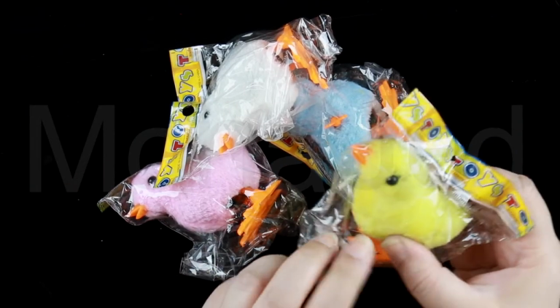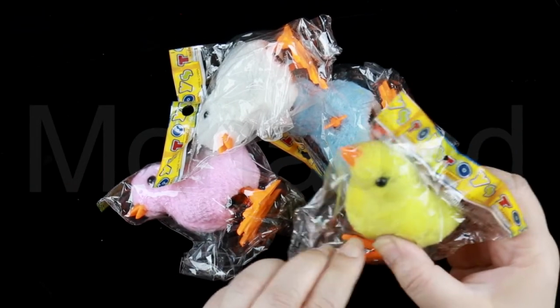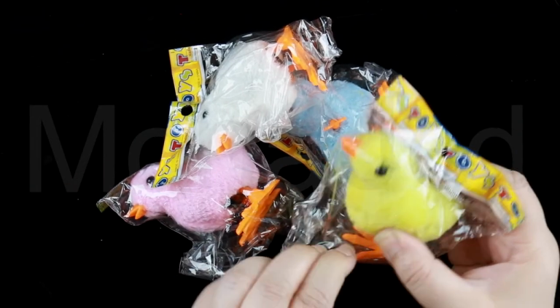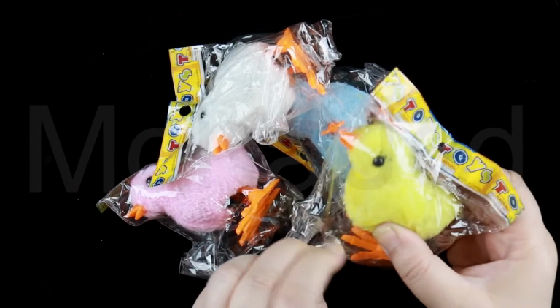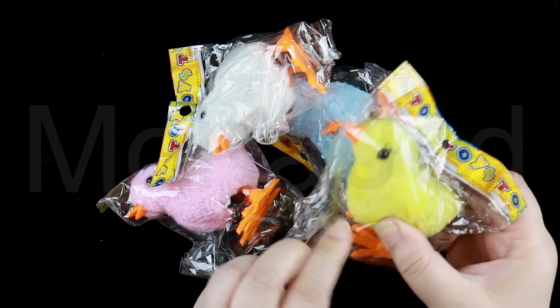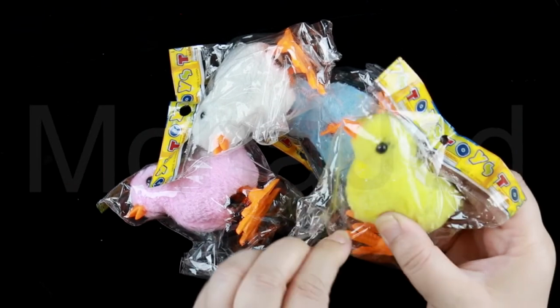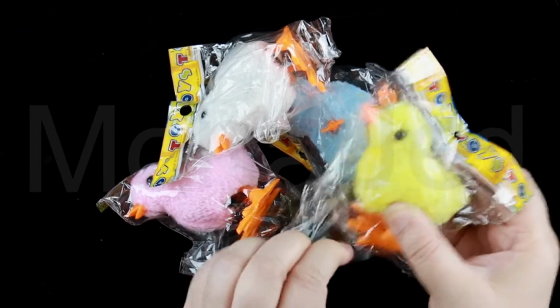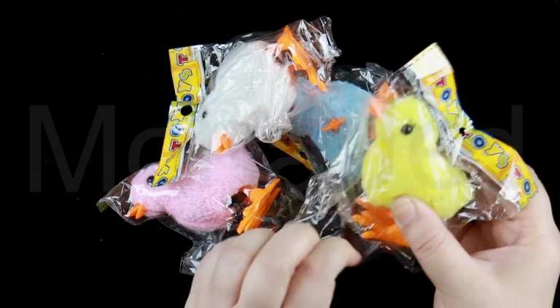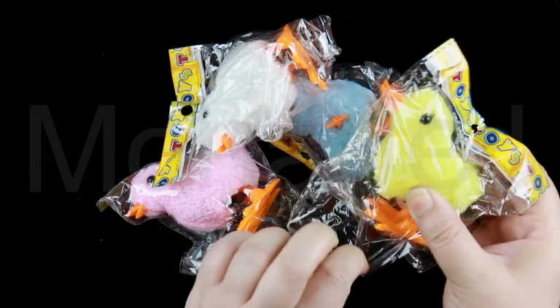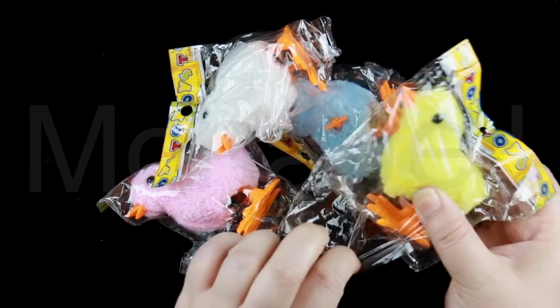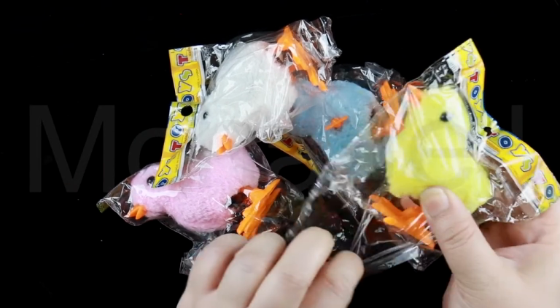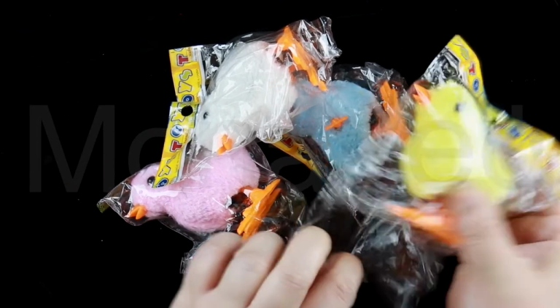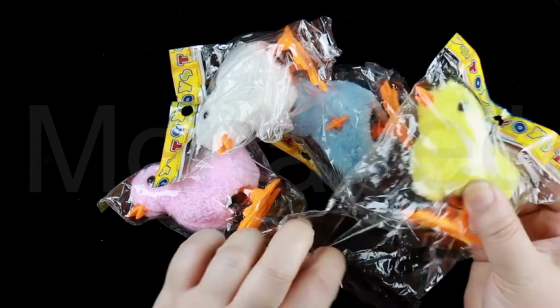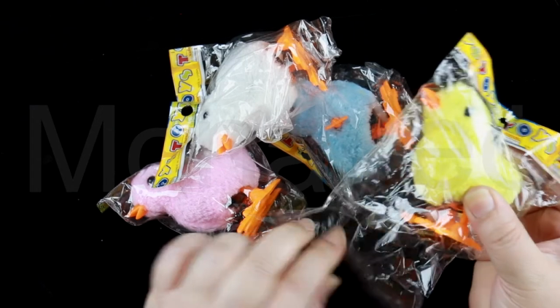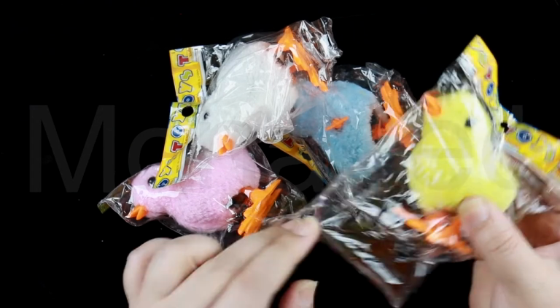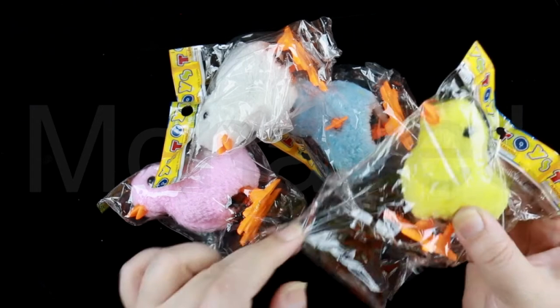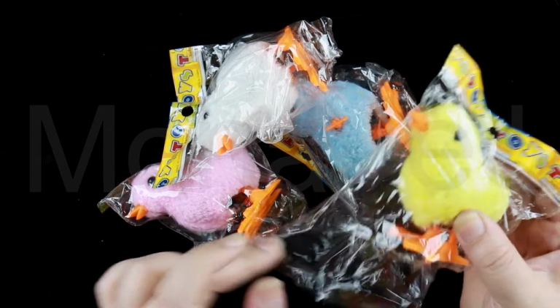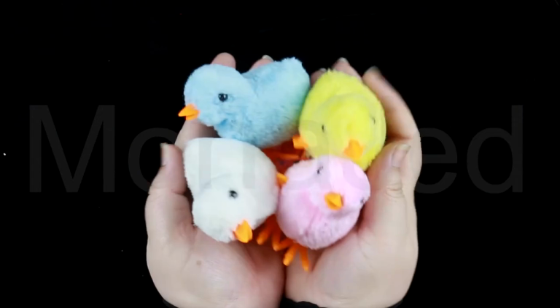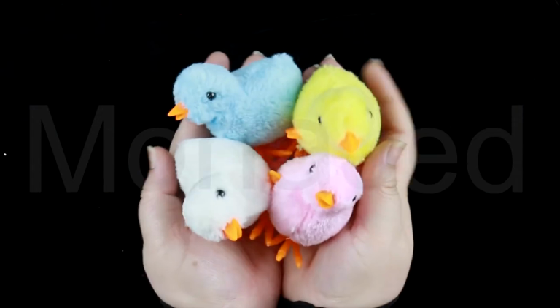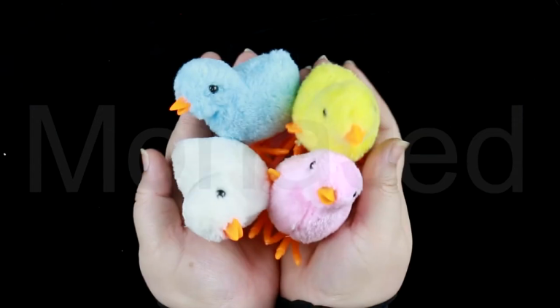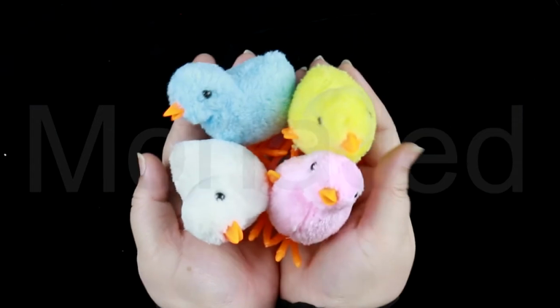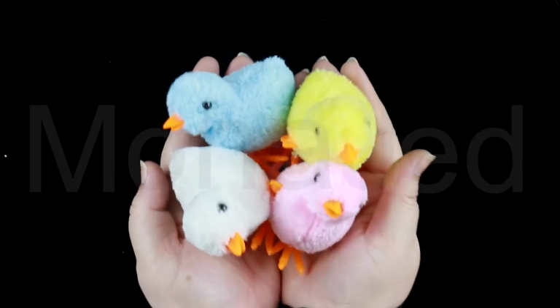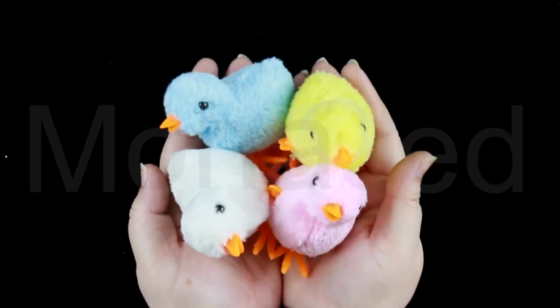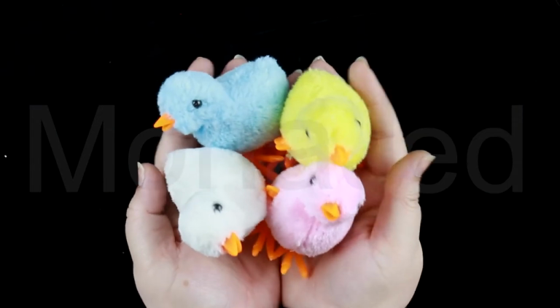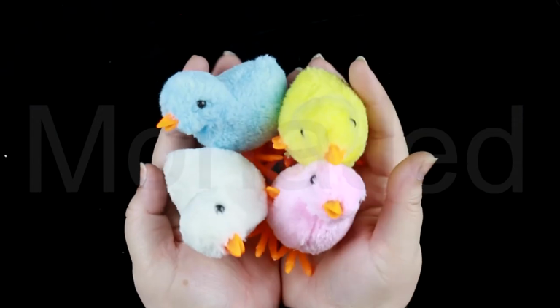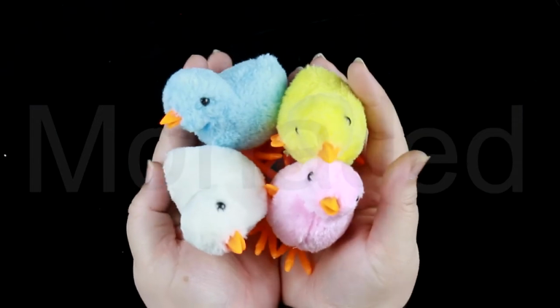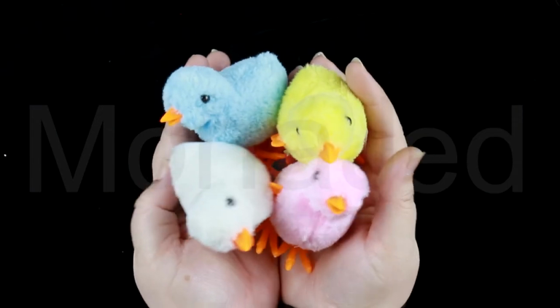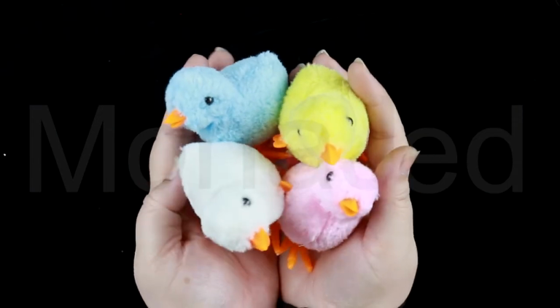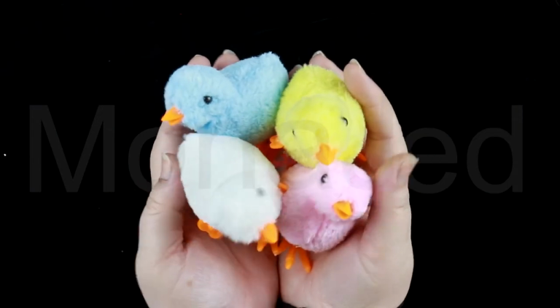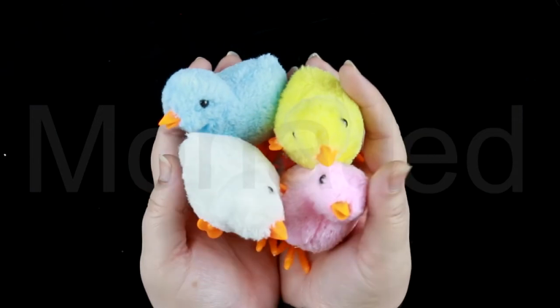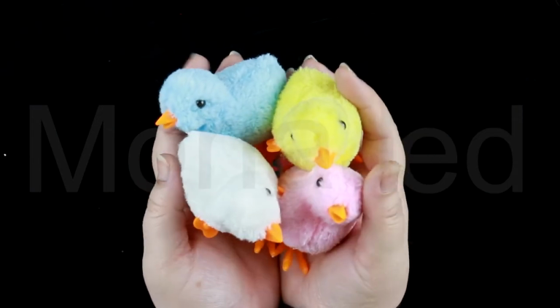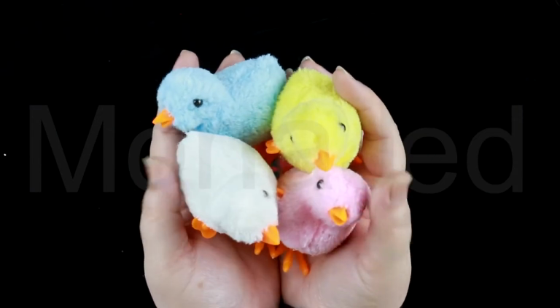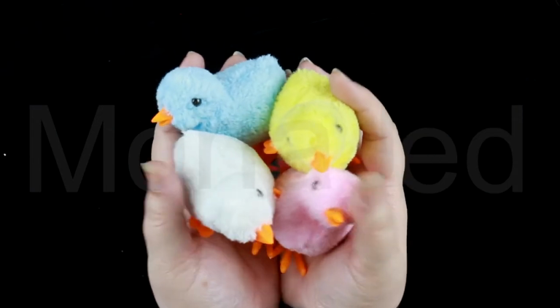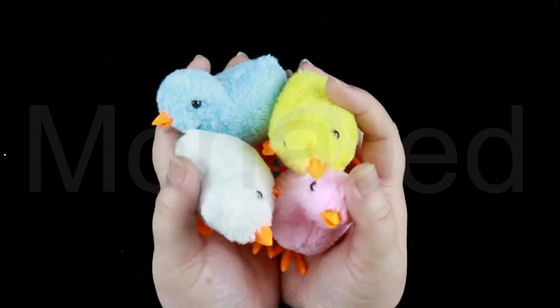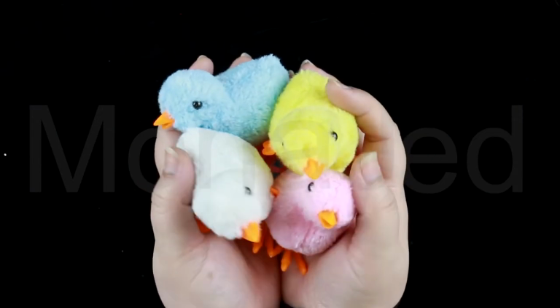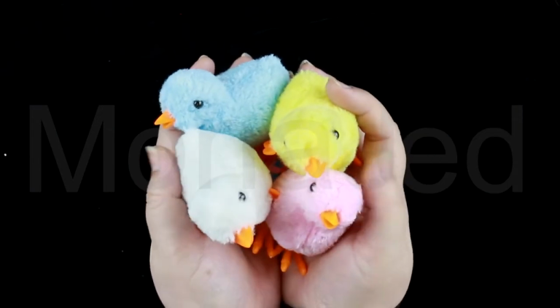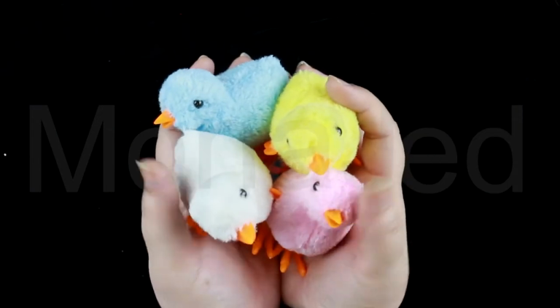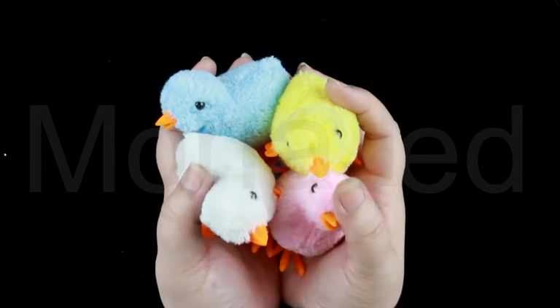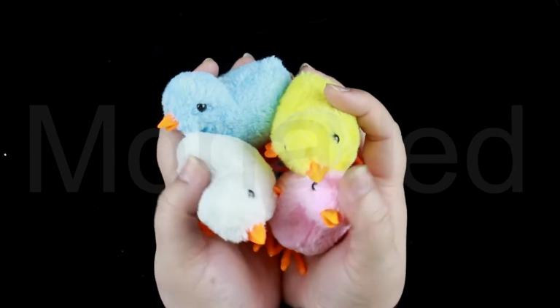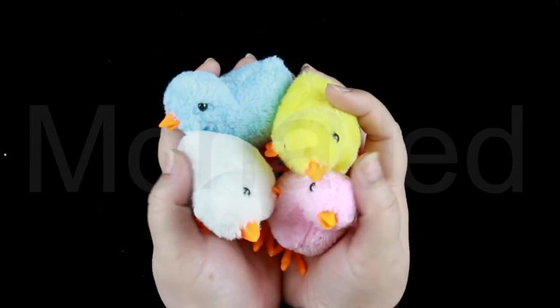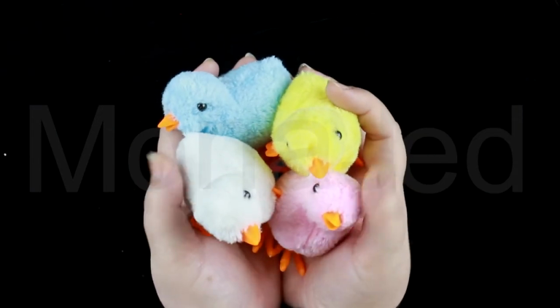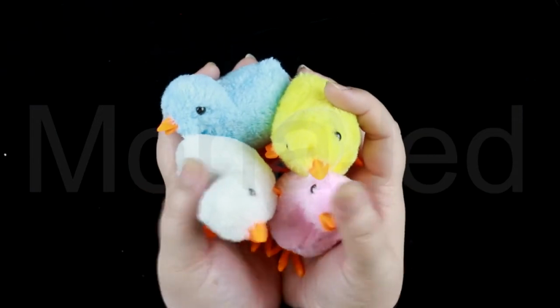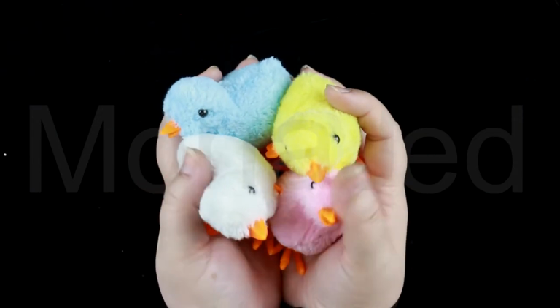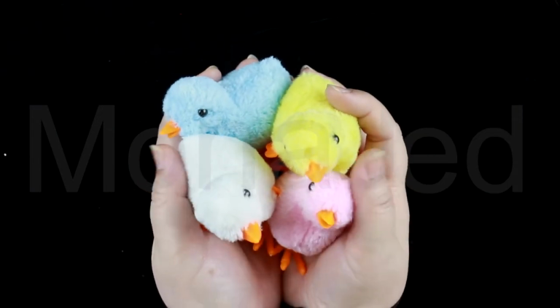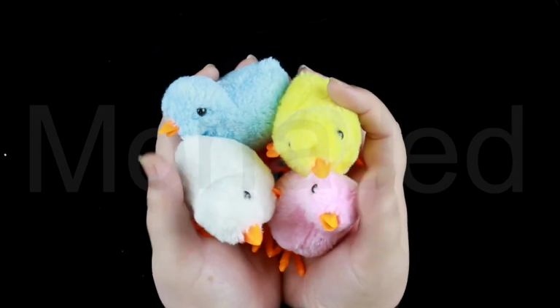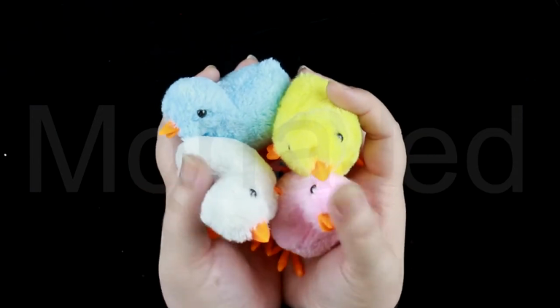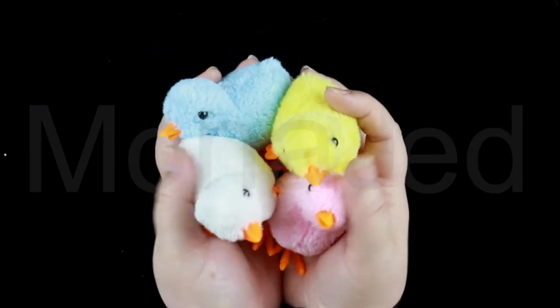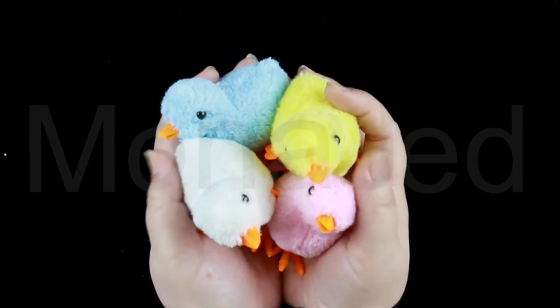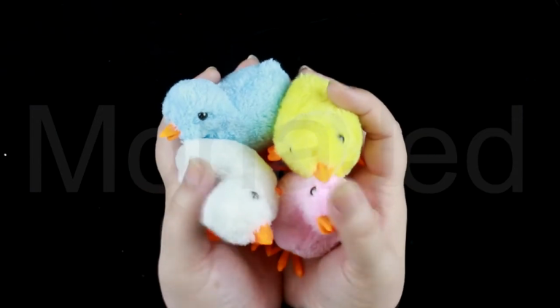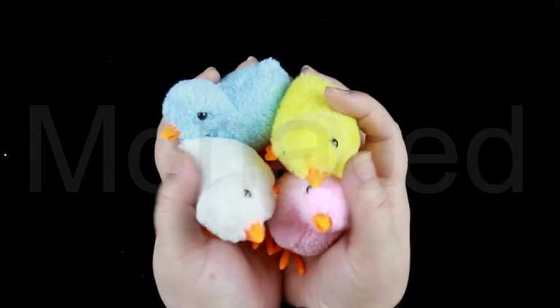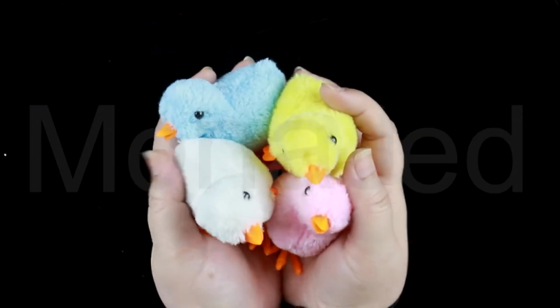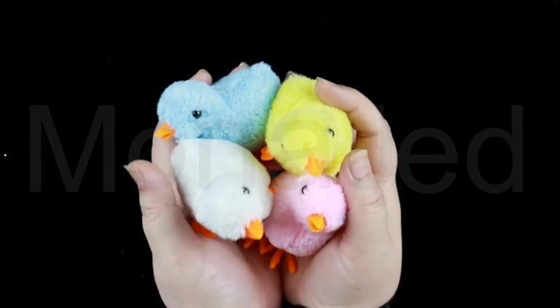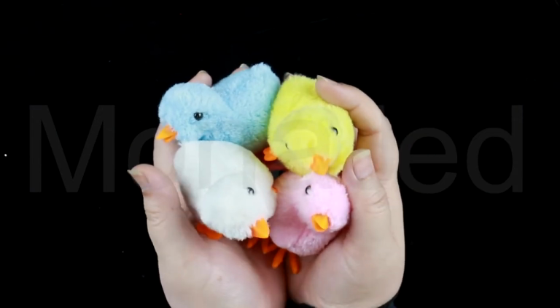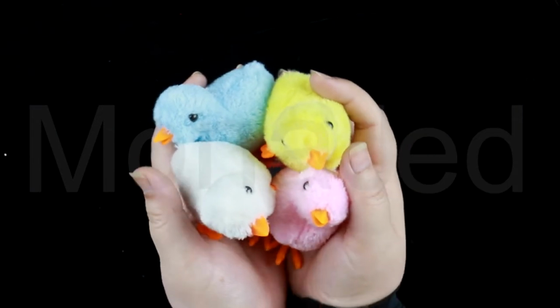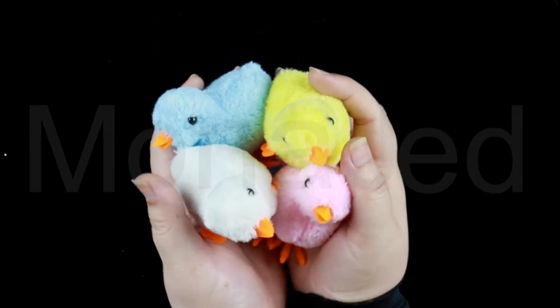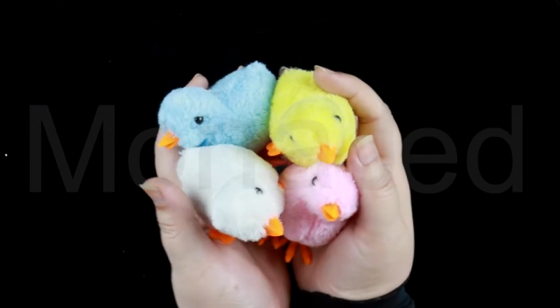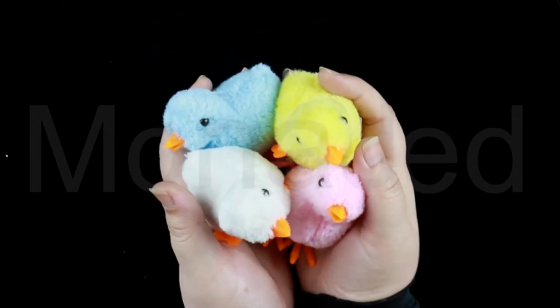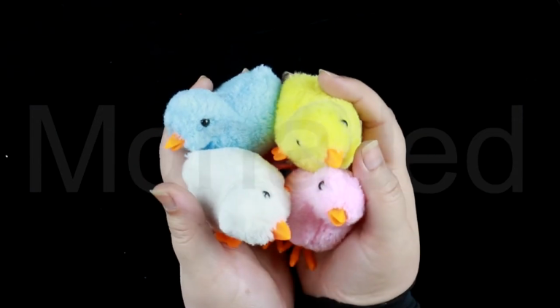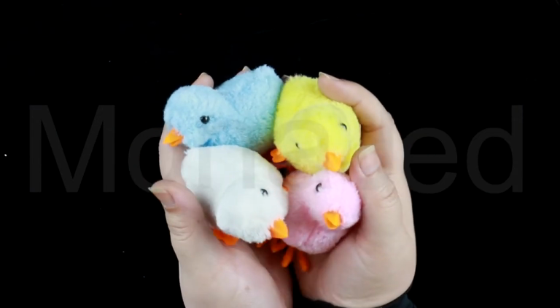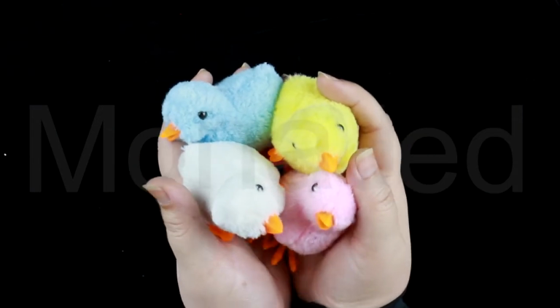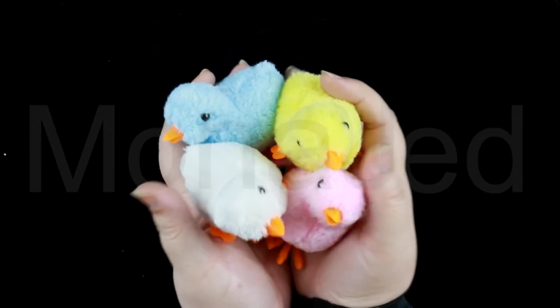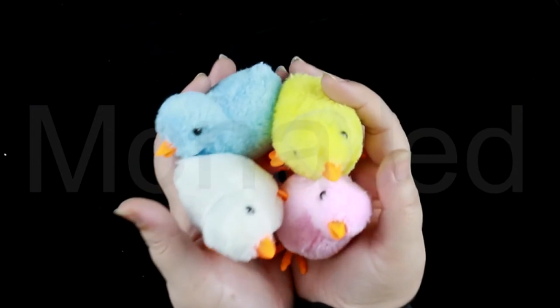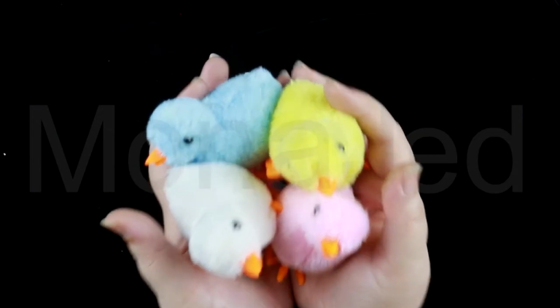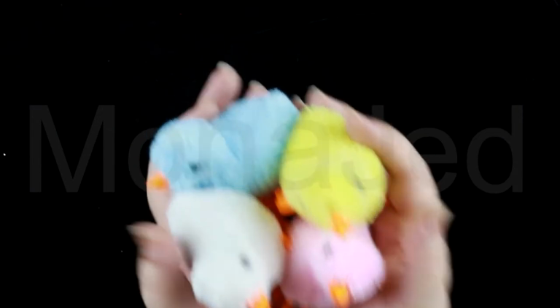That's adorable. These are so soft. These chicks are so precious. So cute.